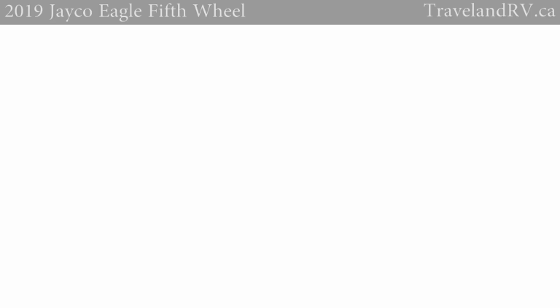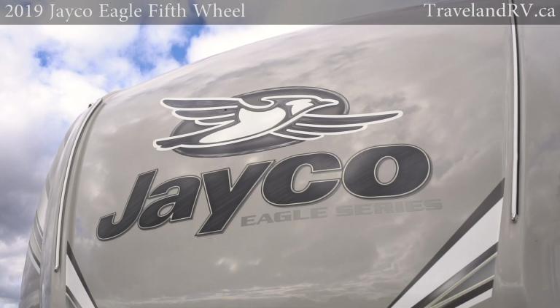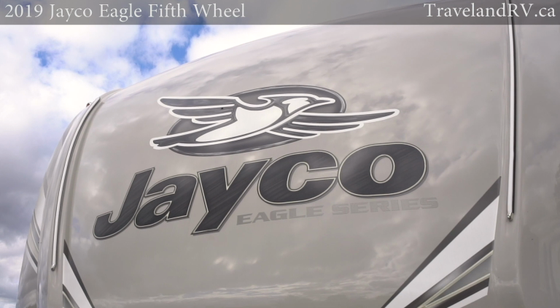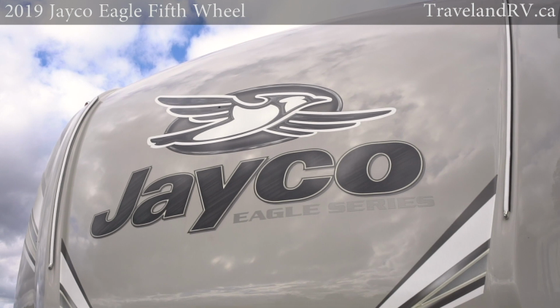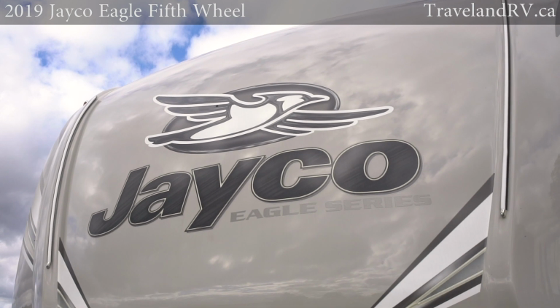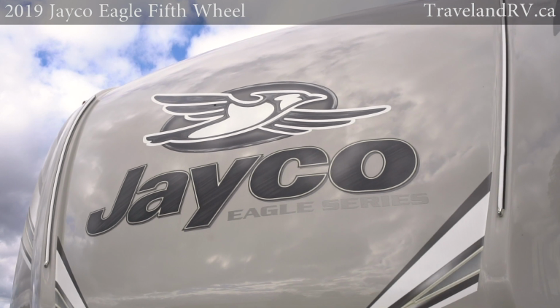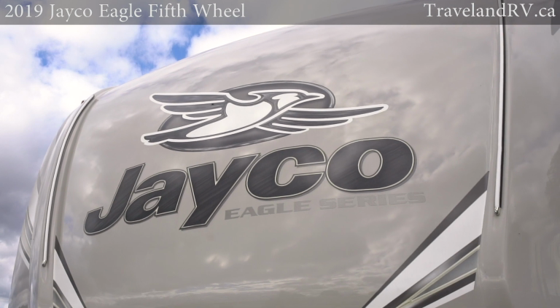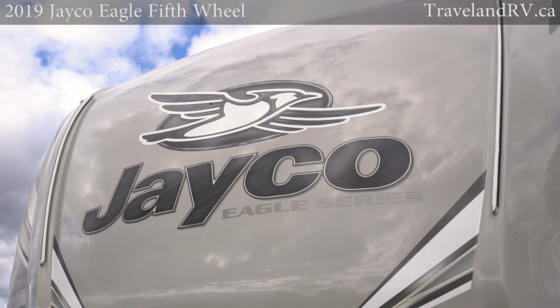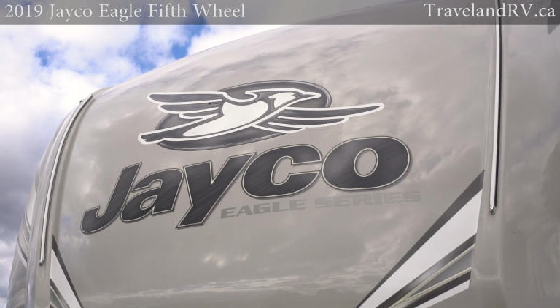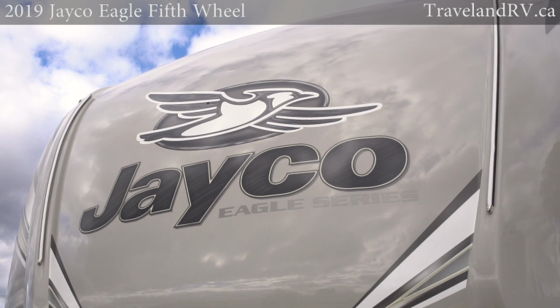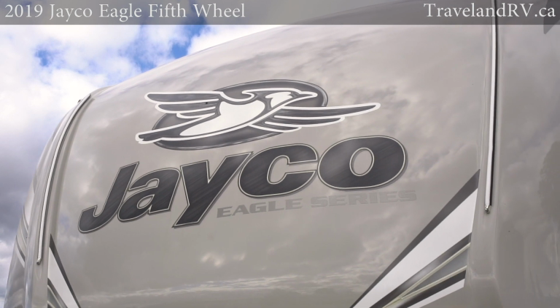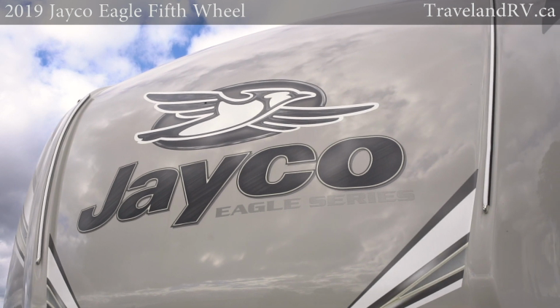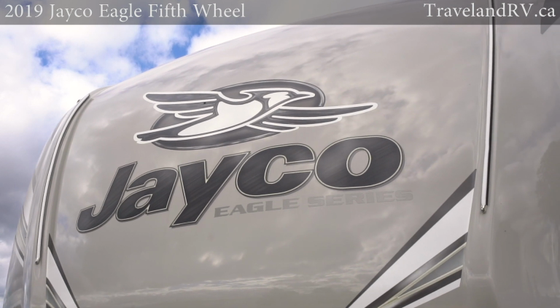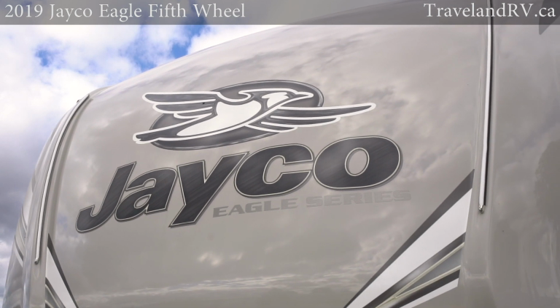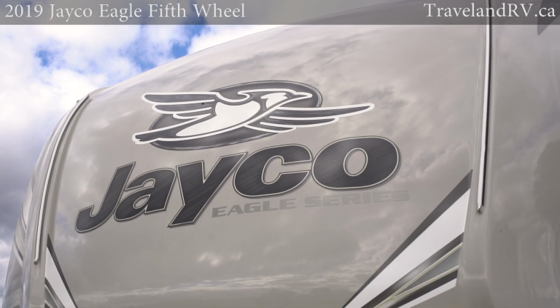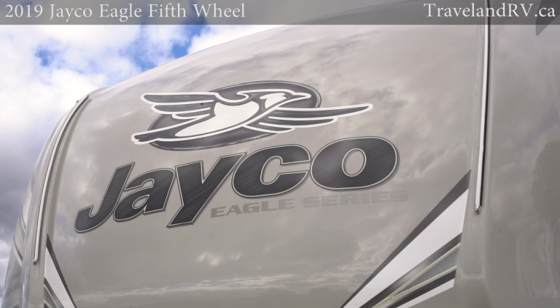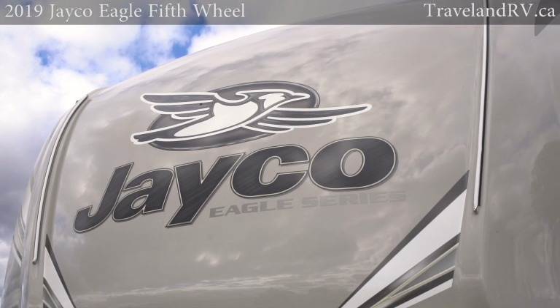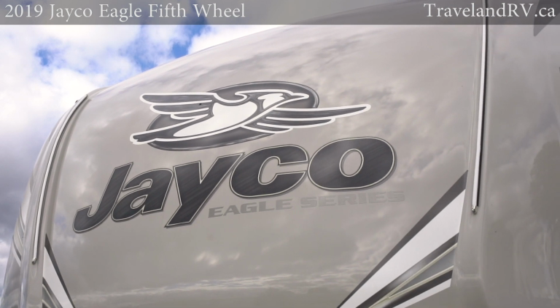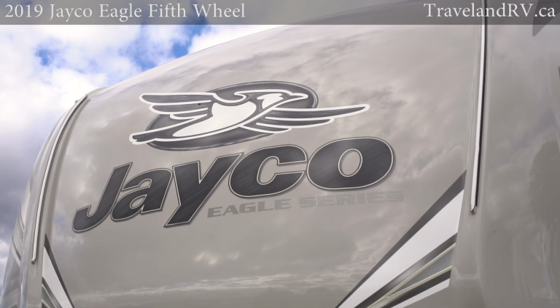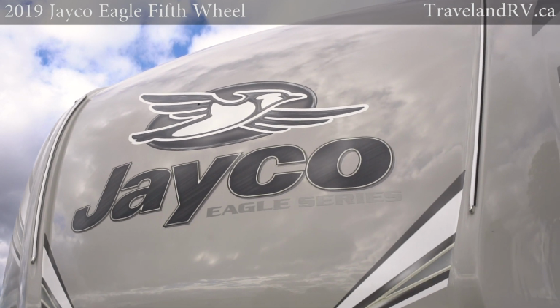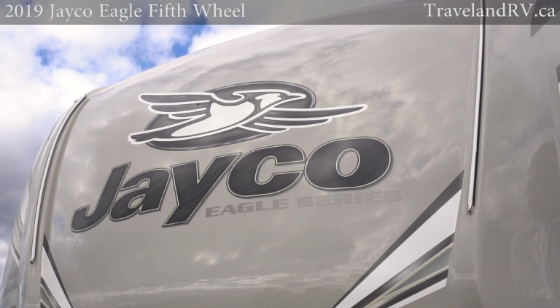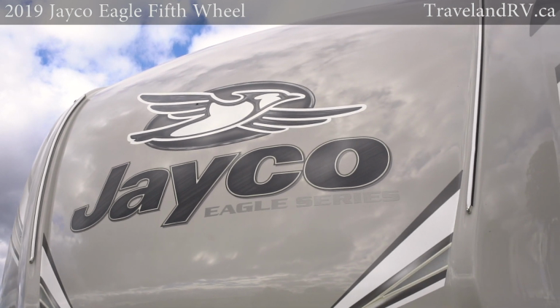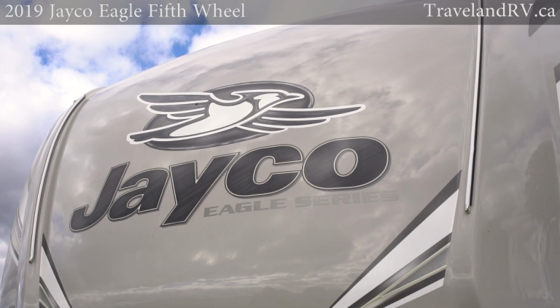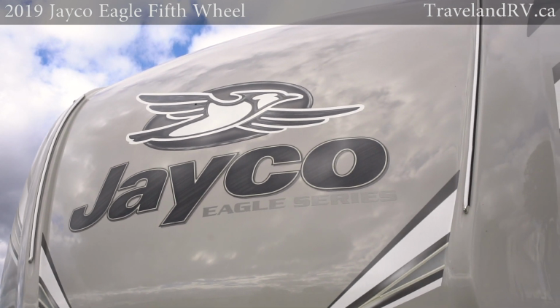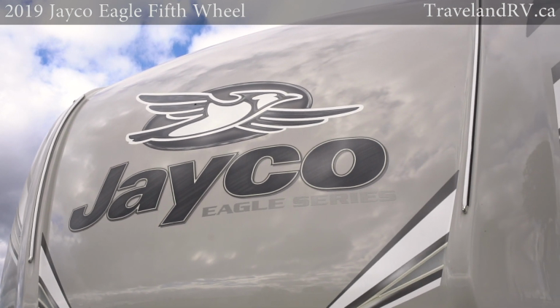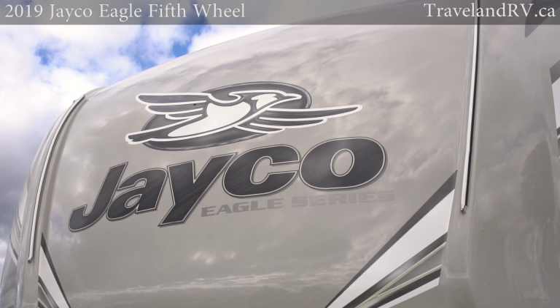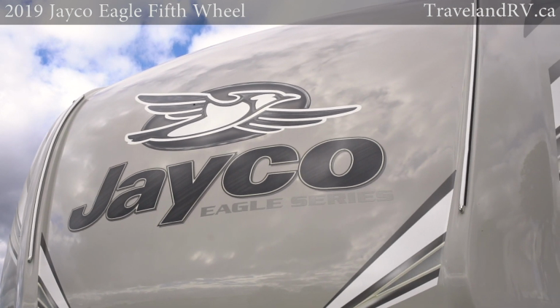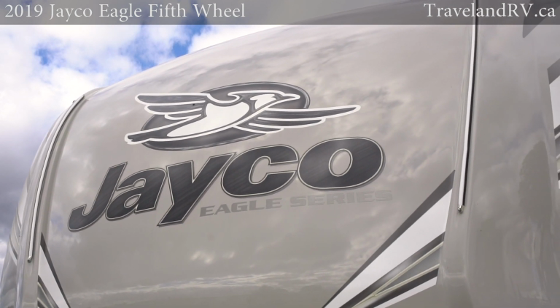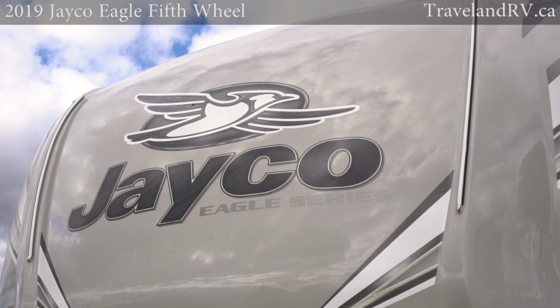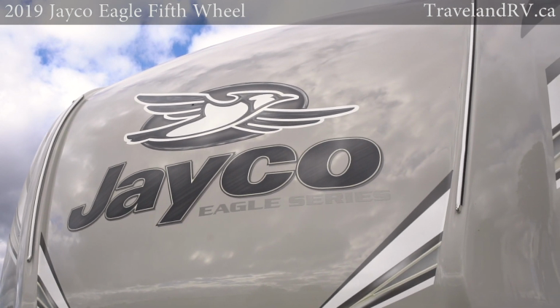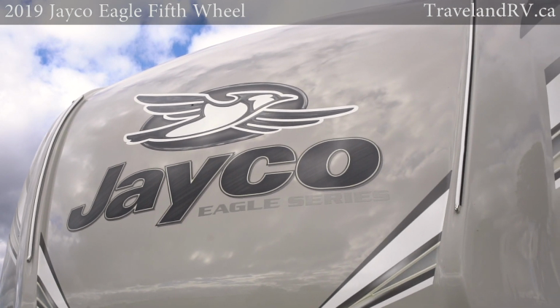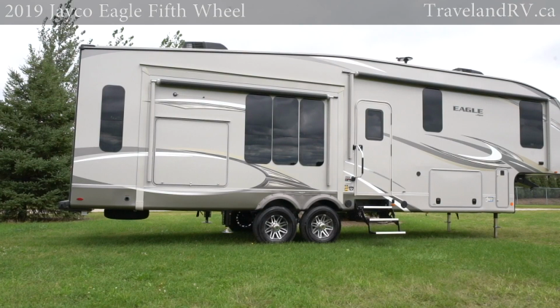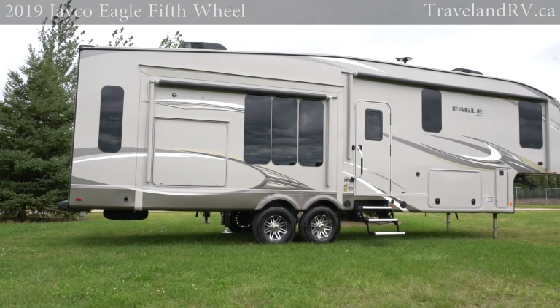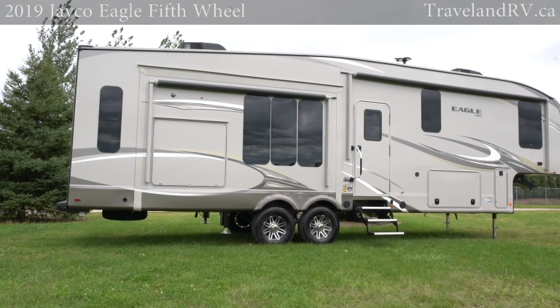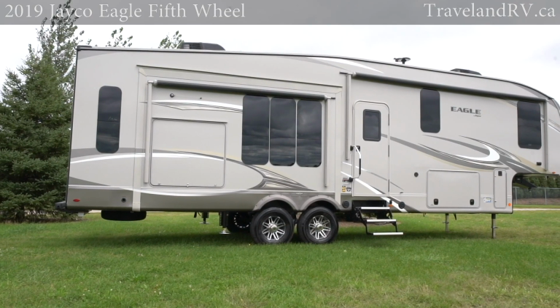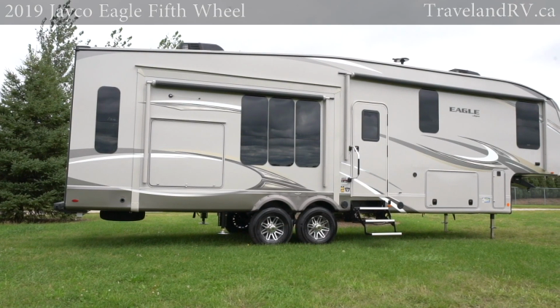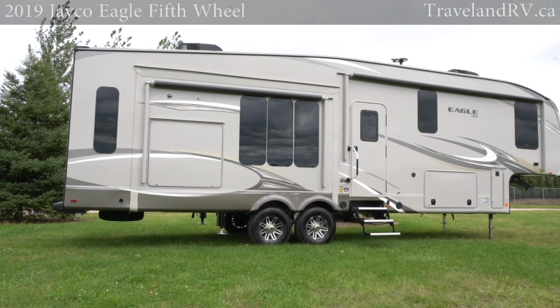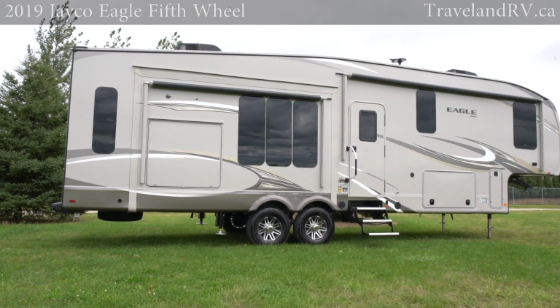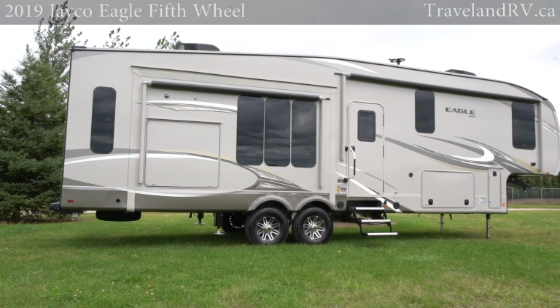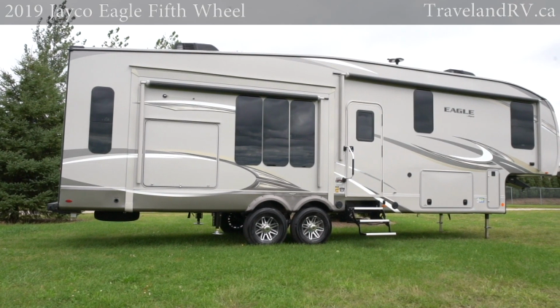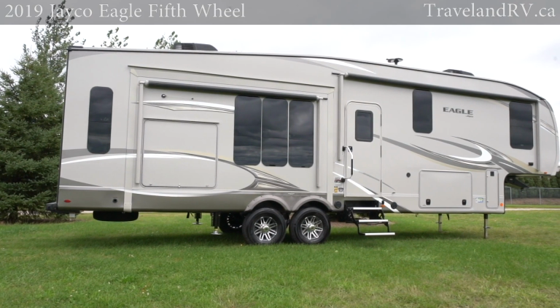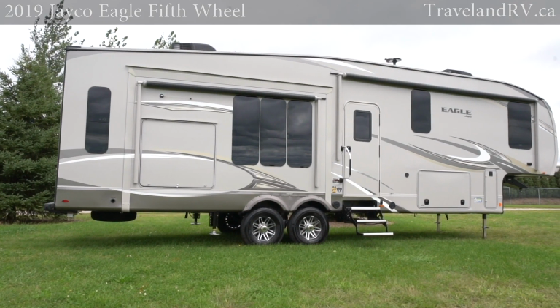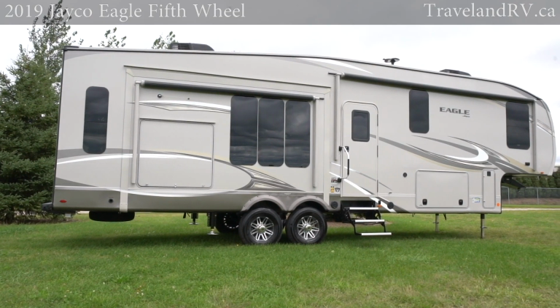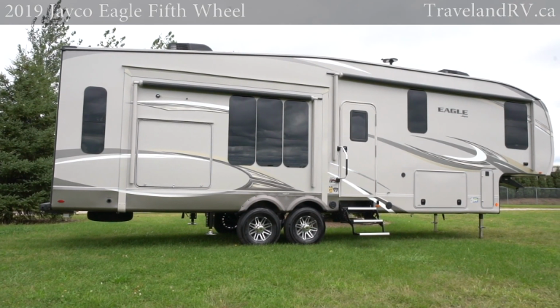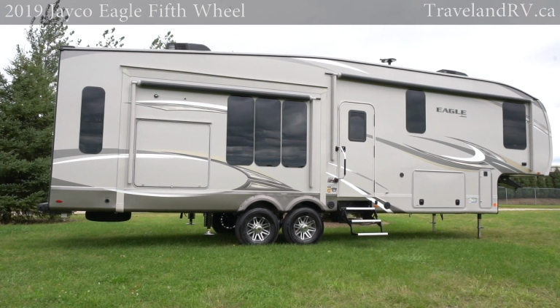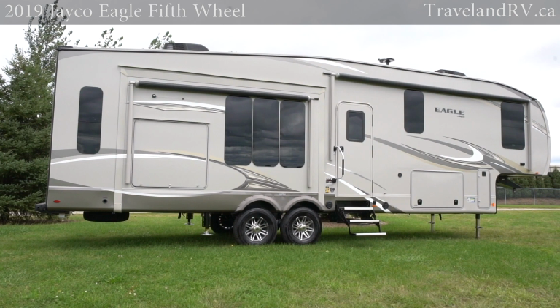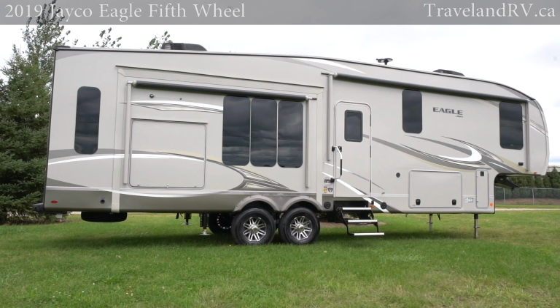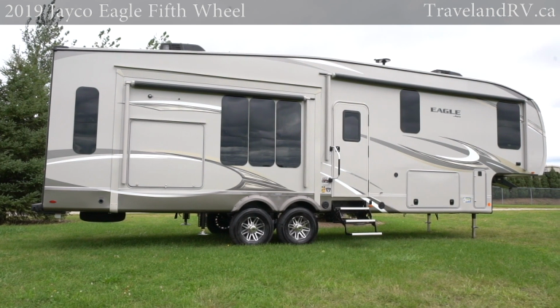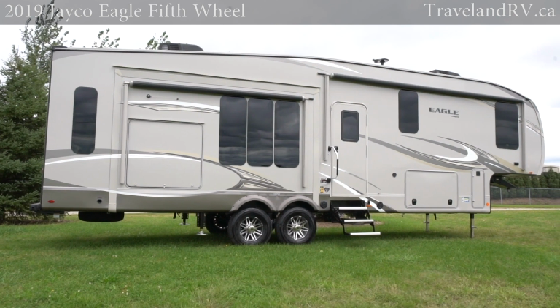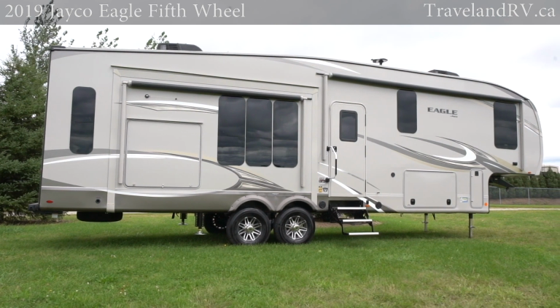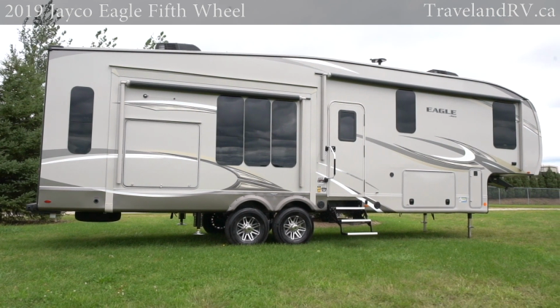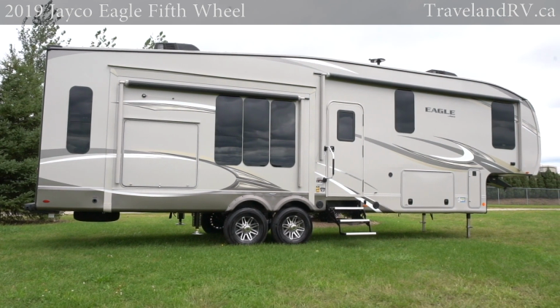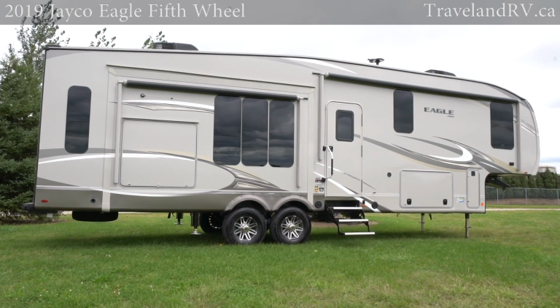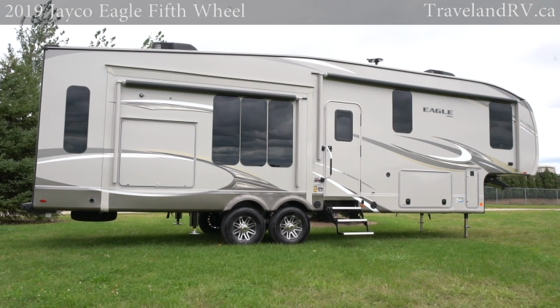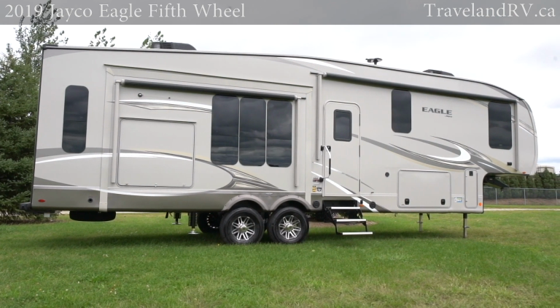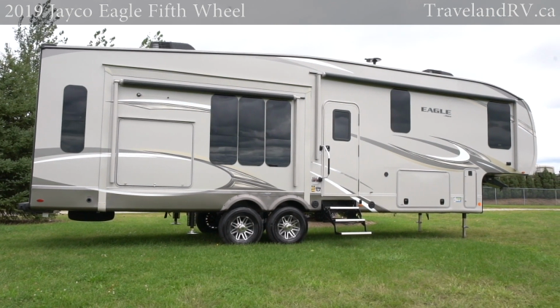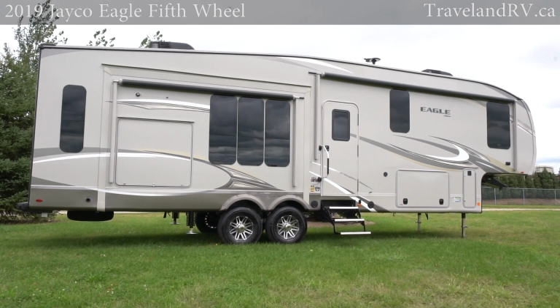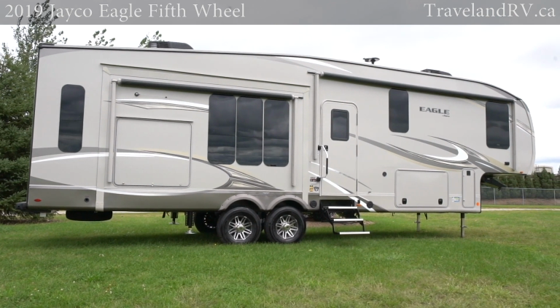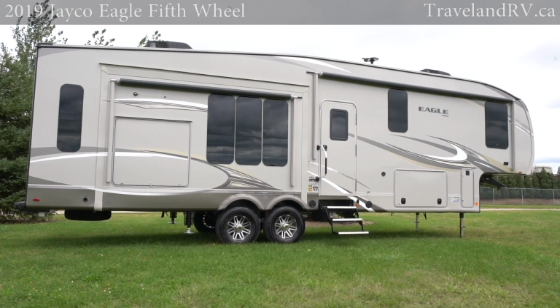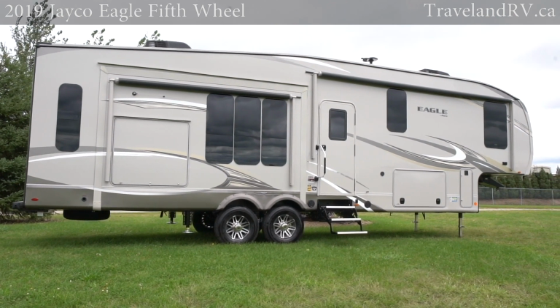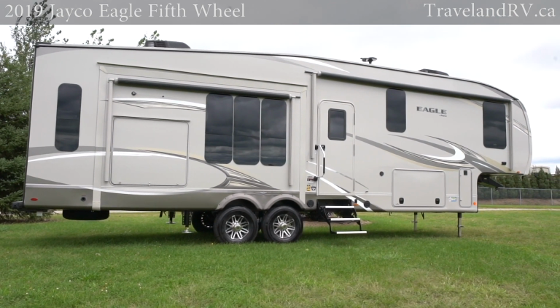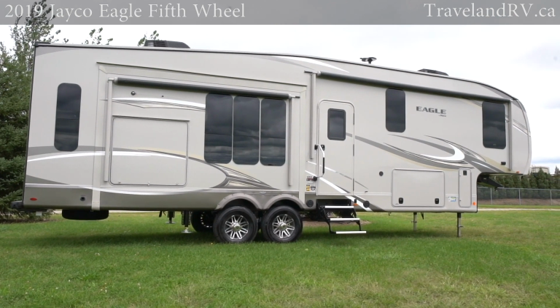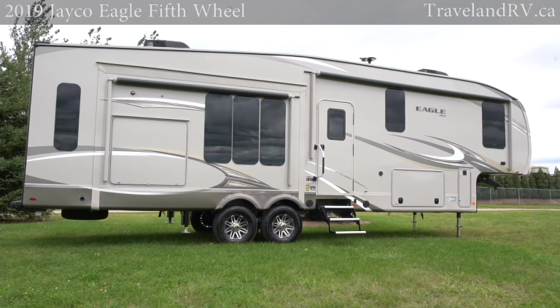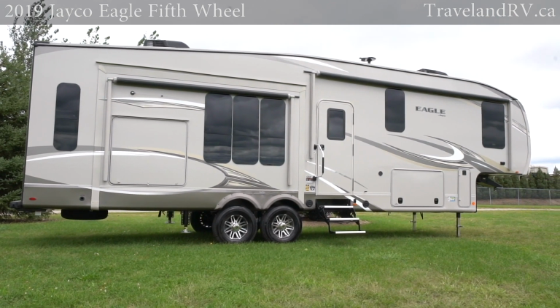Industry-leading warranty with a 25-year history to back it up. Introducing the 2019 Eagle and Eagle HT fifth wheels.